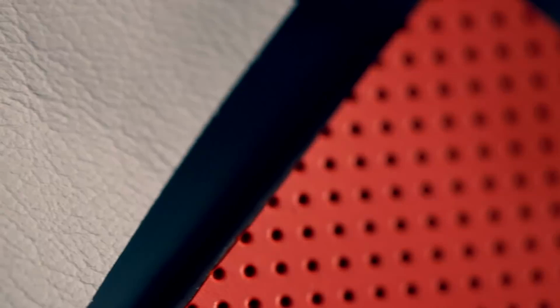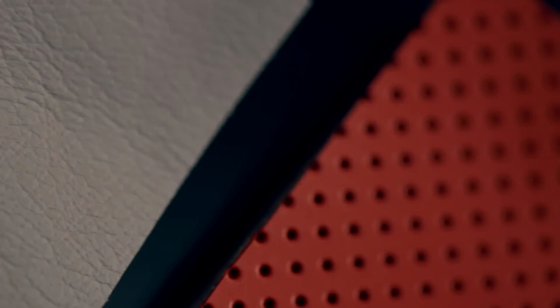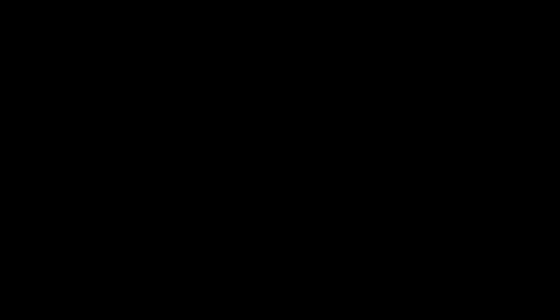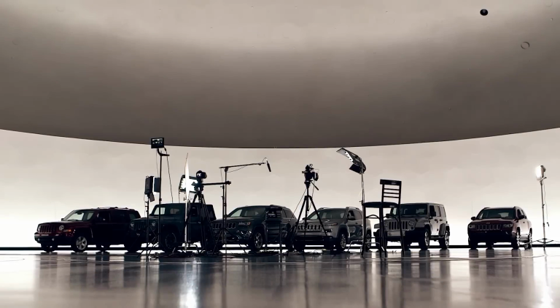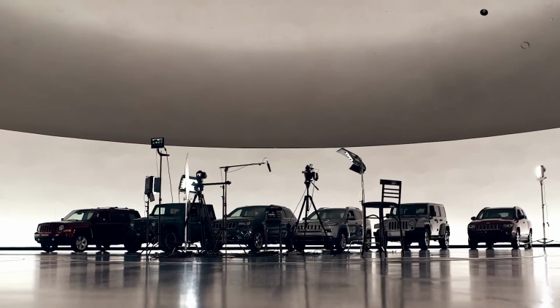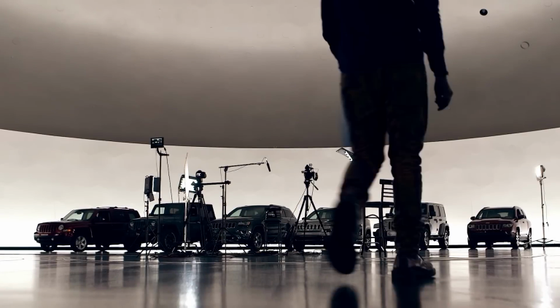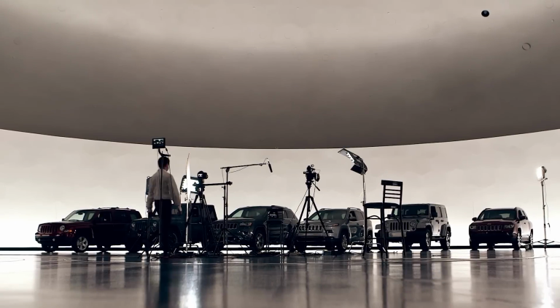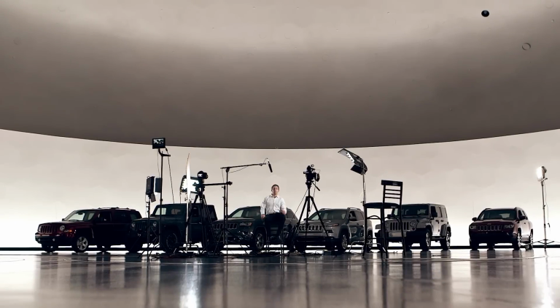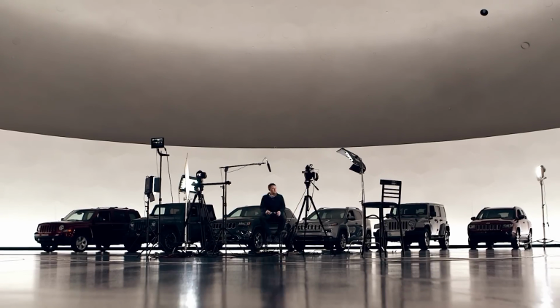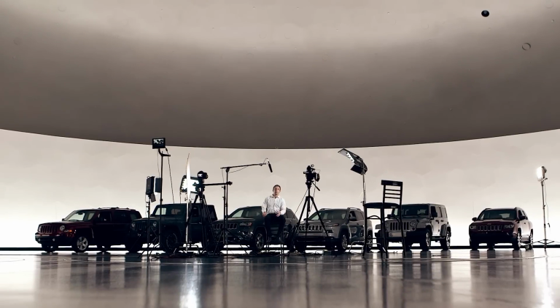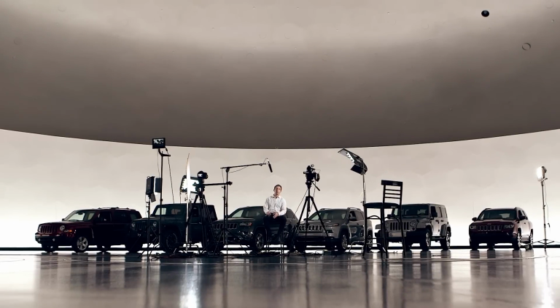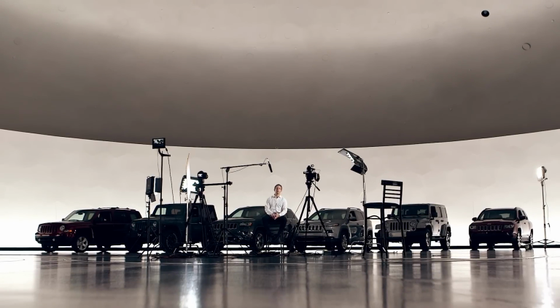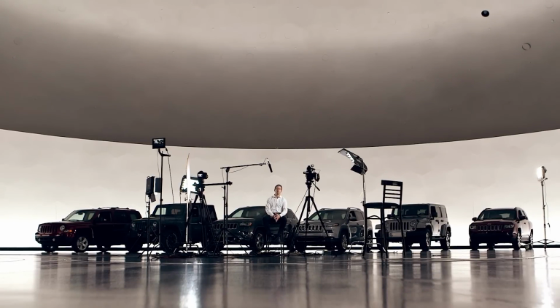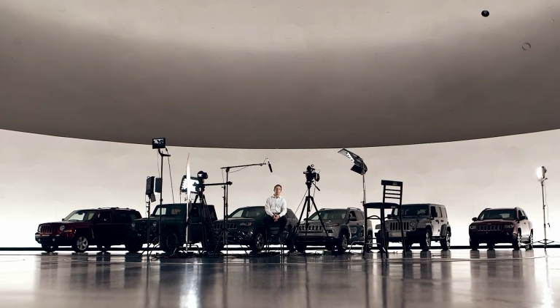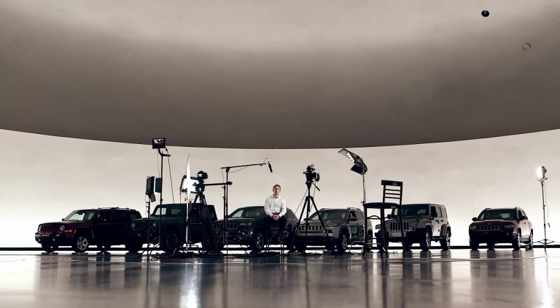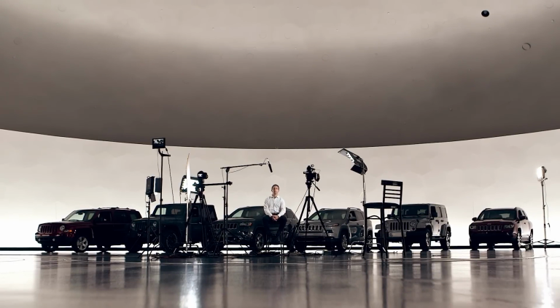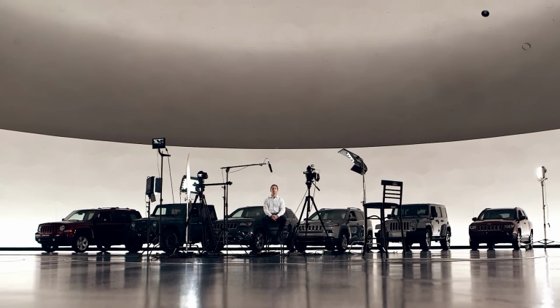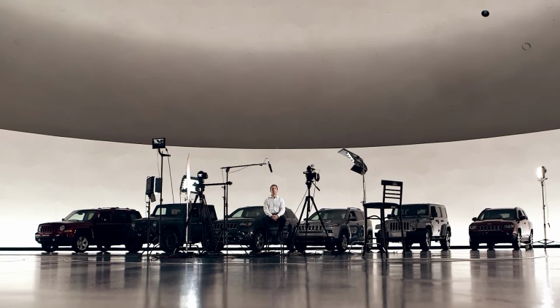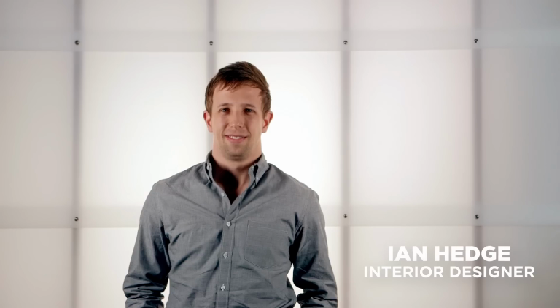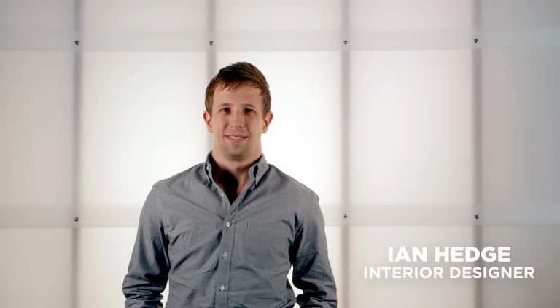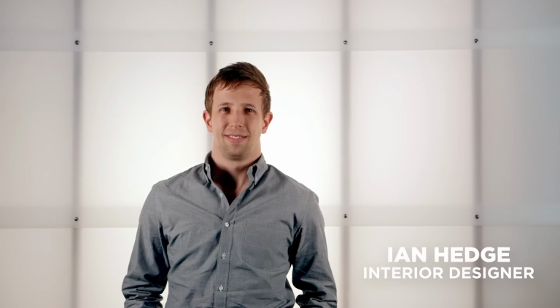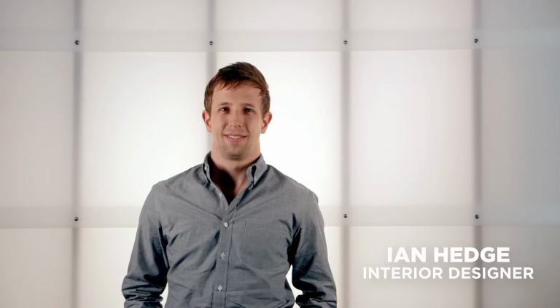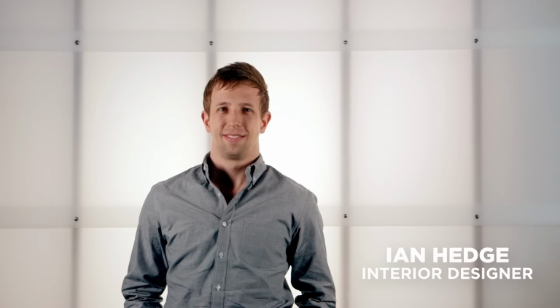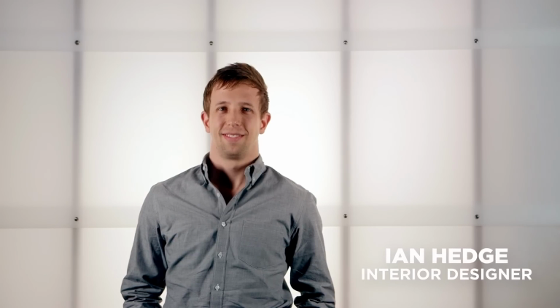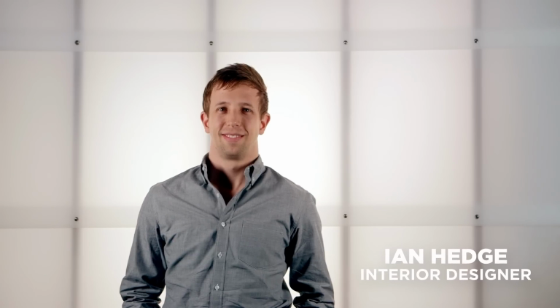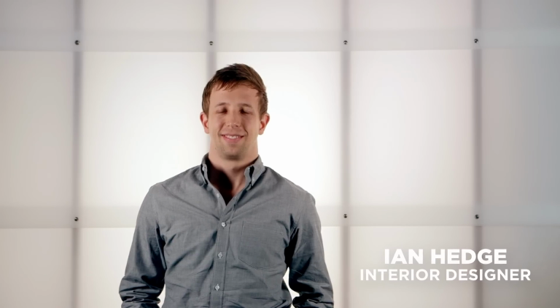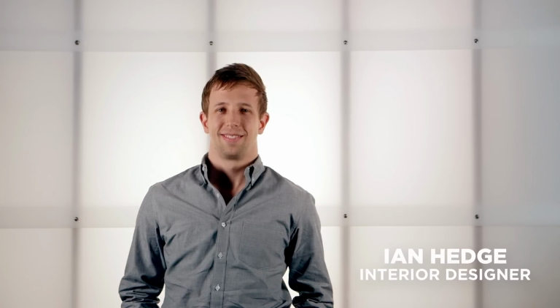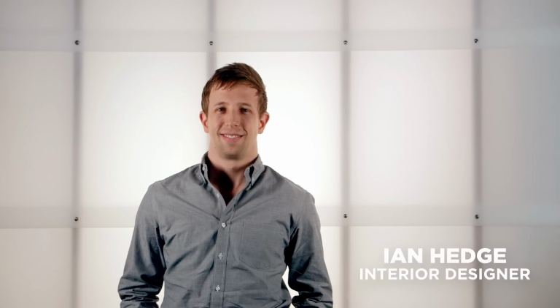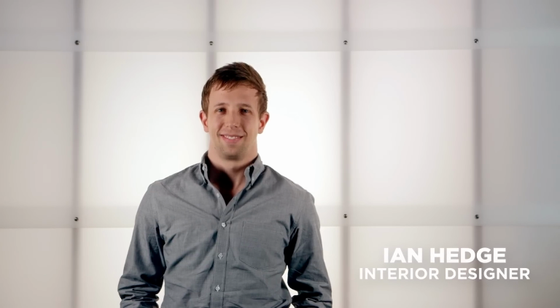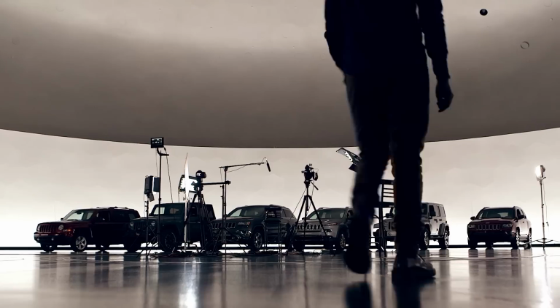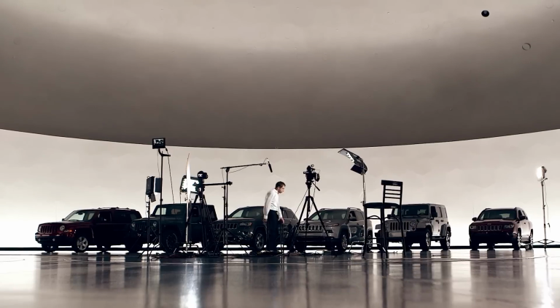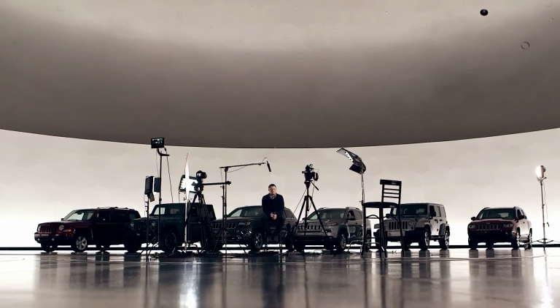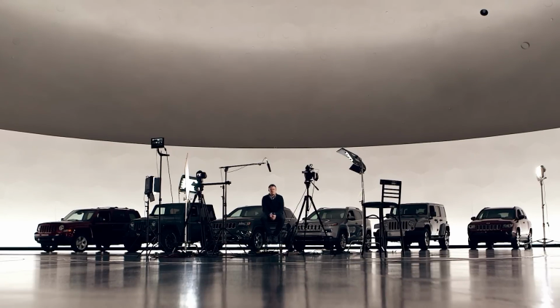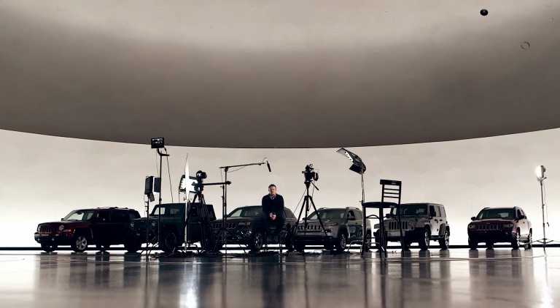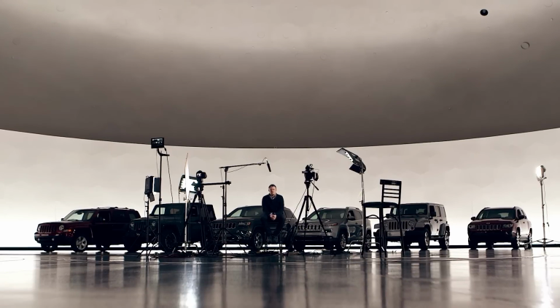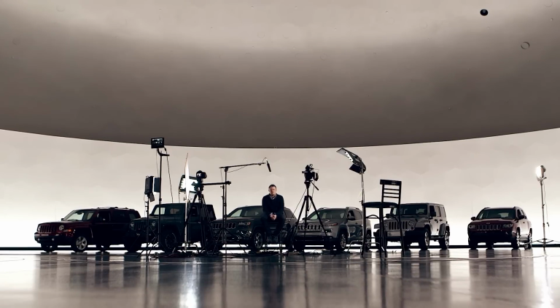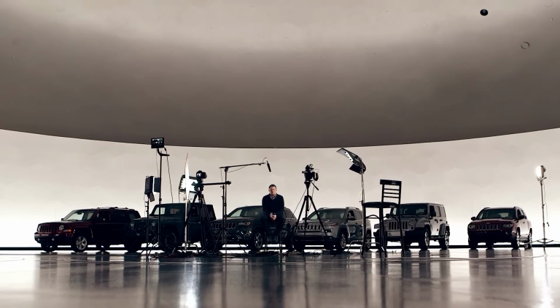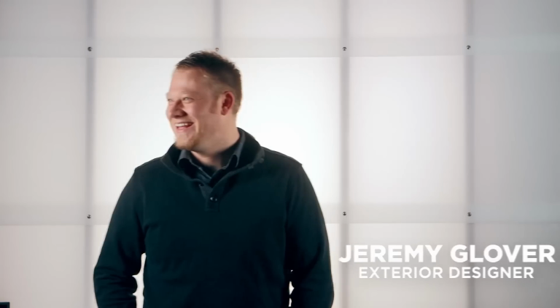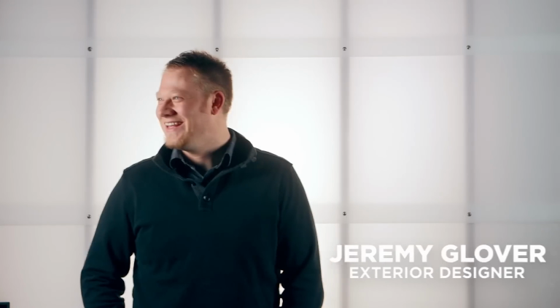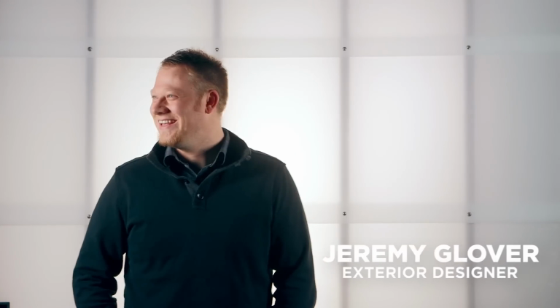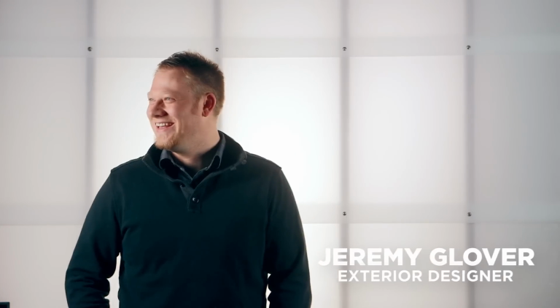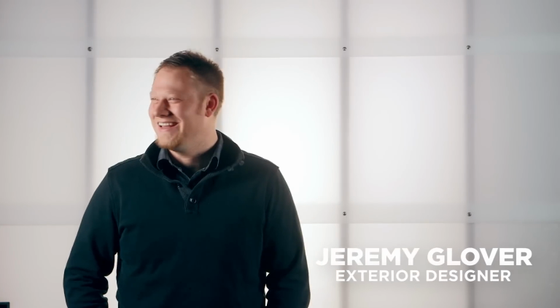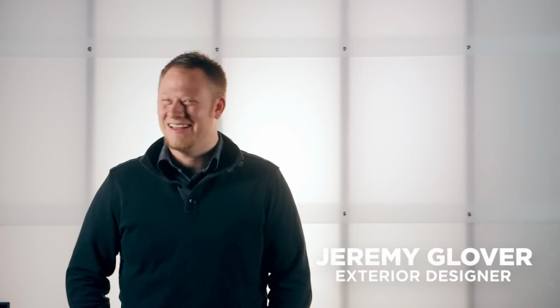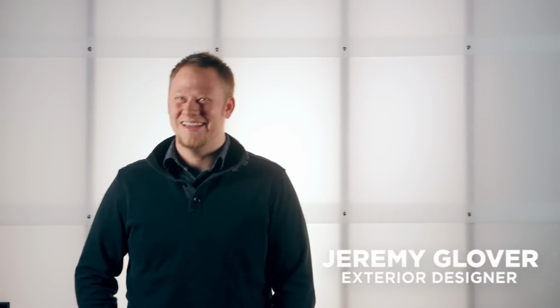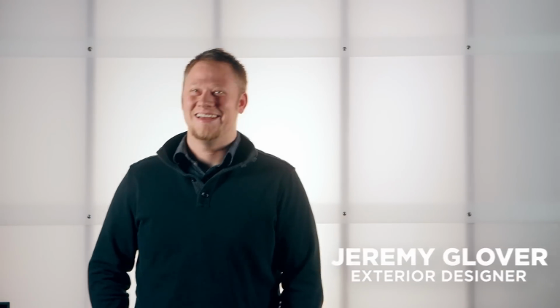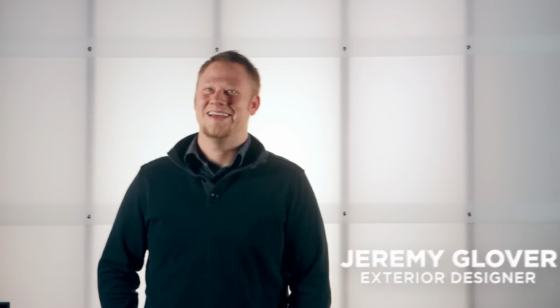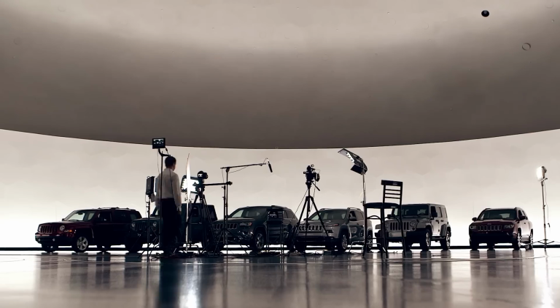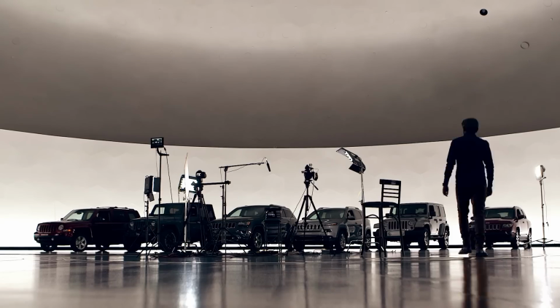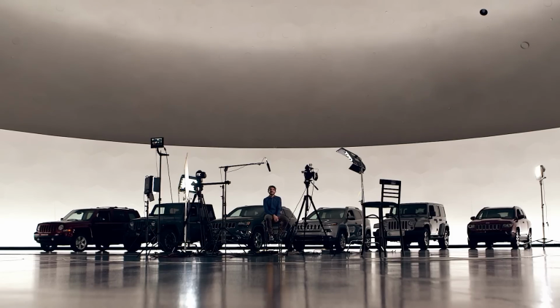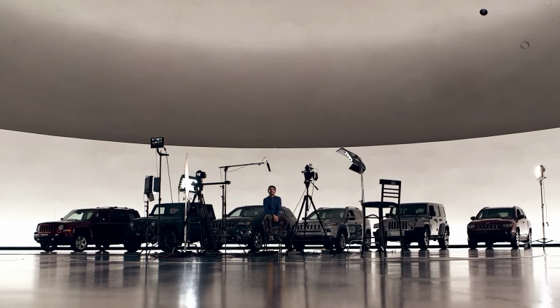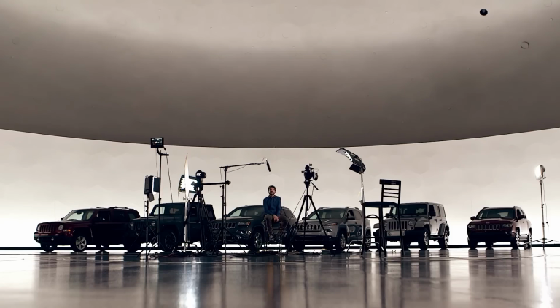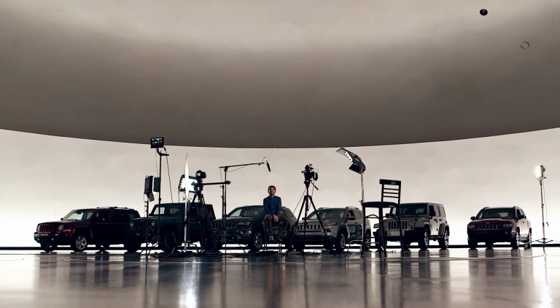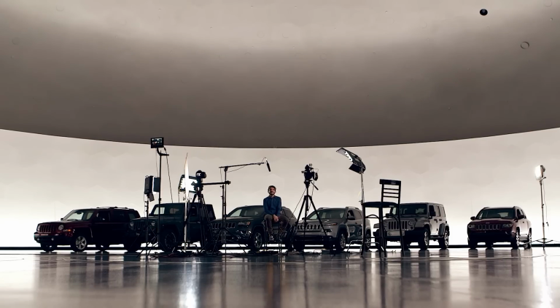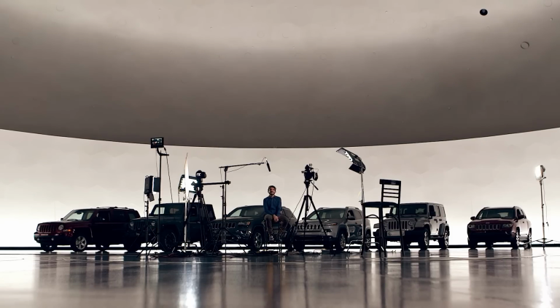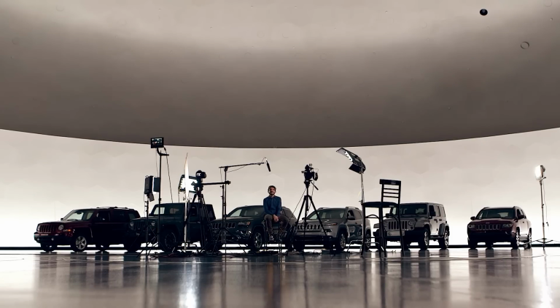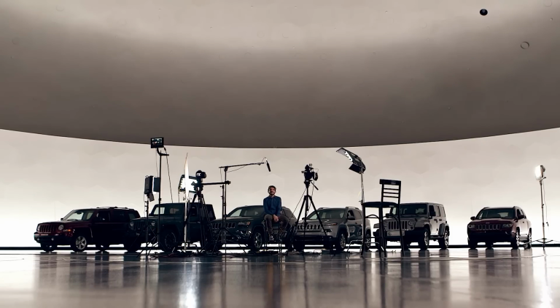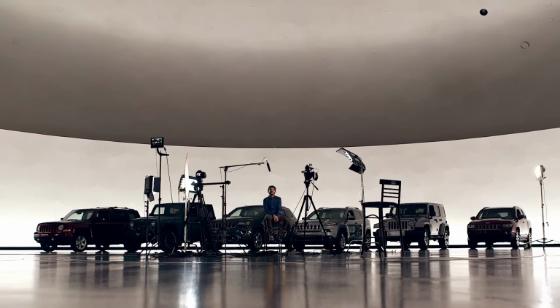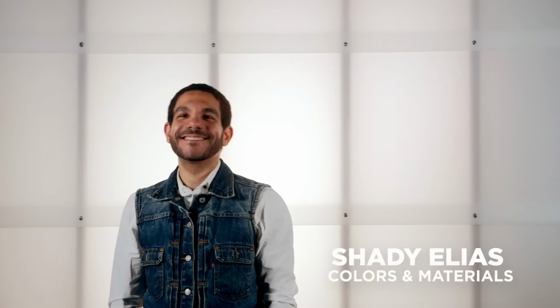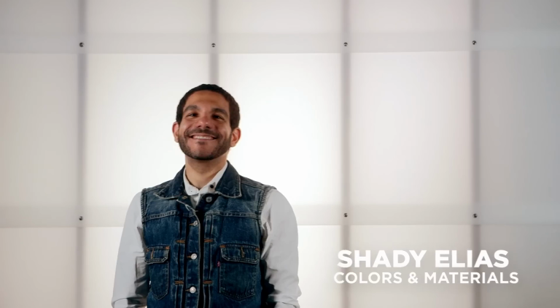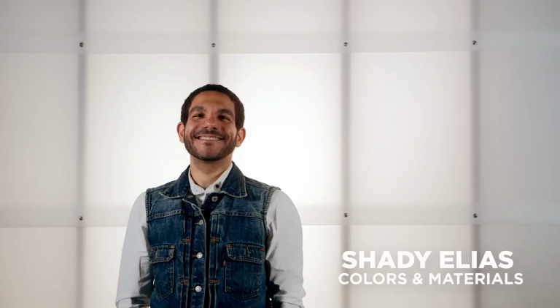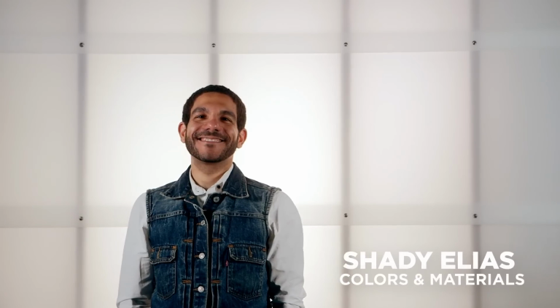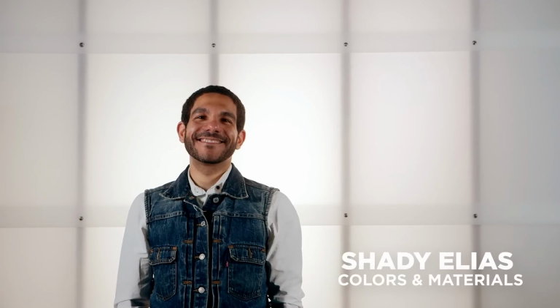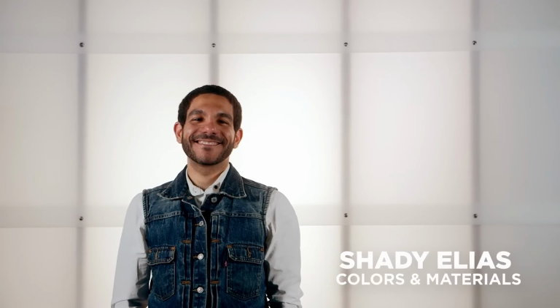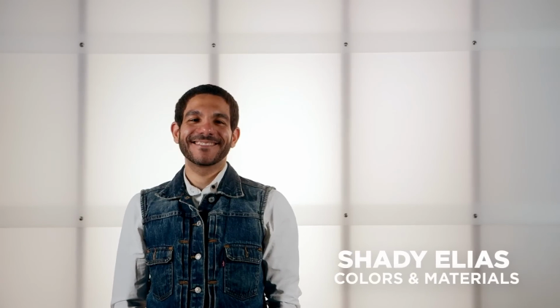My name is Ian Hedge and I work for Jeep Design Interiors. I'm Jeremy Glover, Exterior Designer. I'm Shady Elias. I work for the Colors and Materials Department.